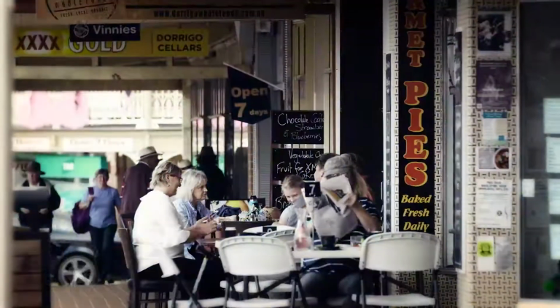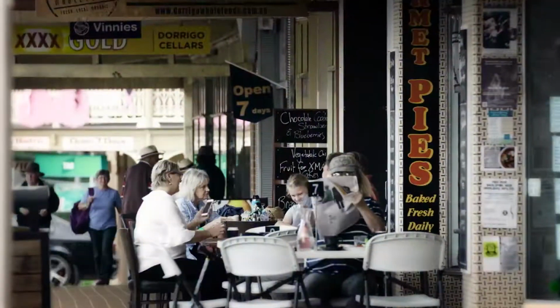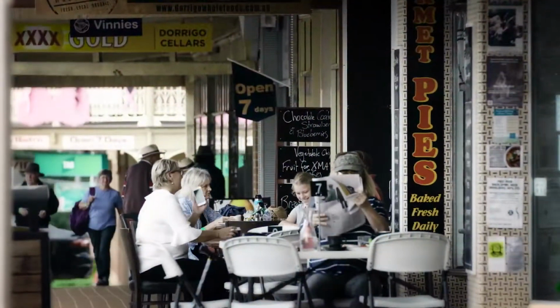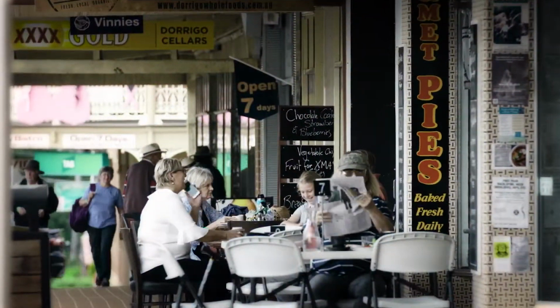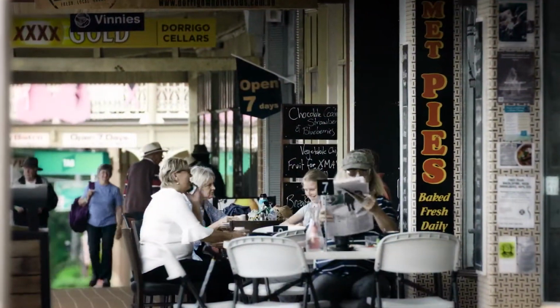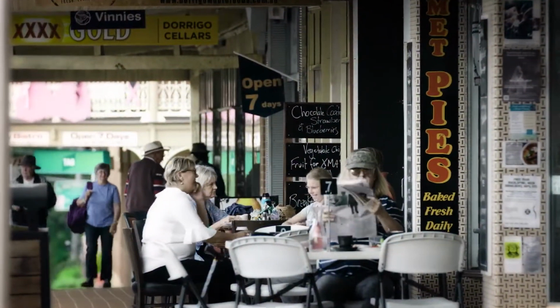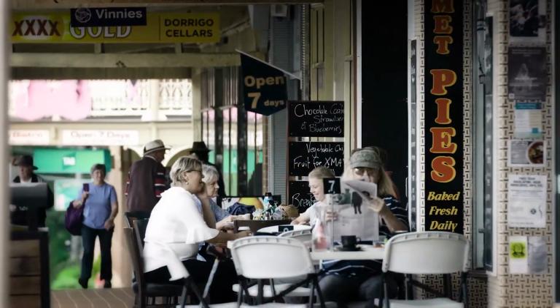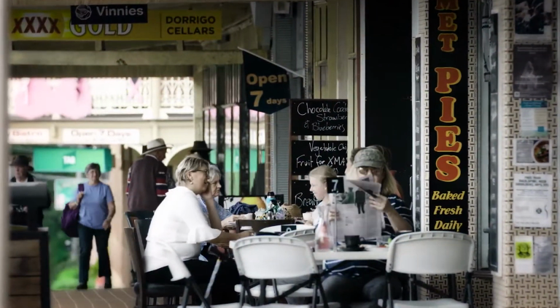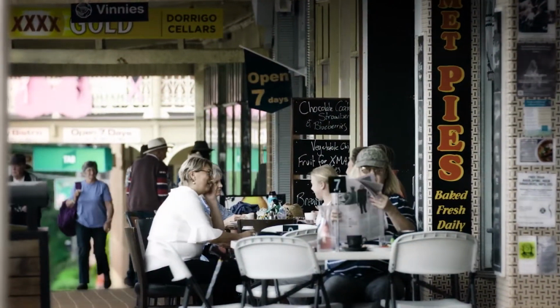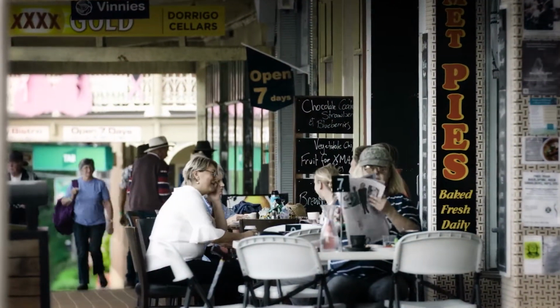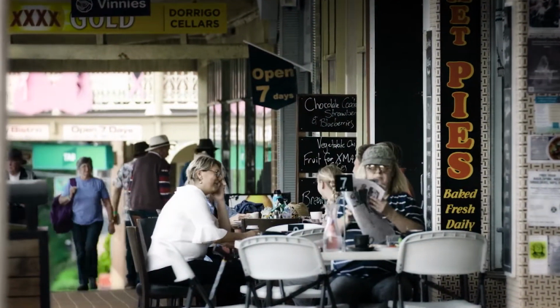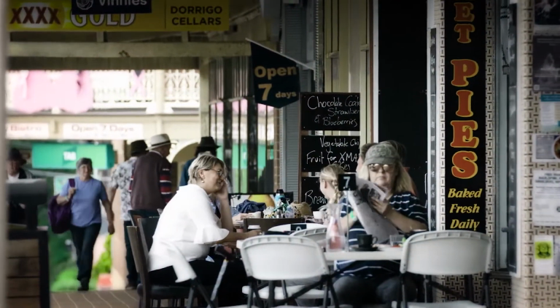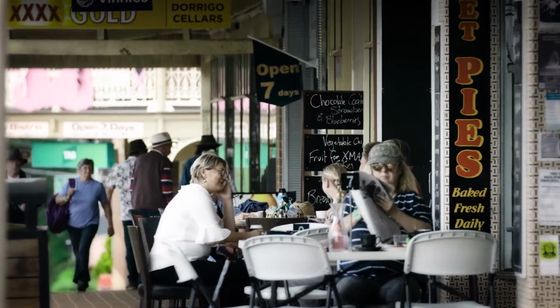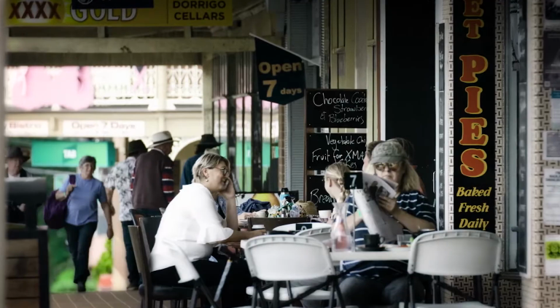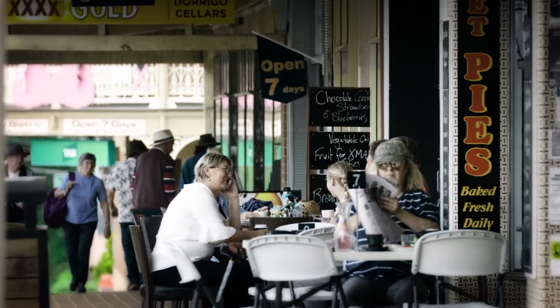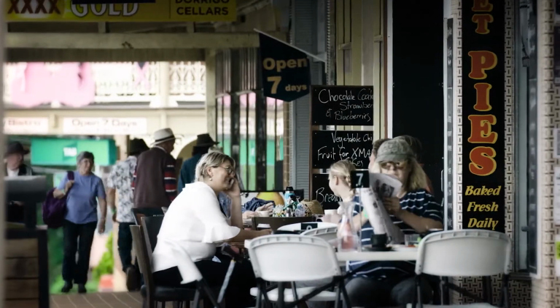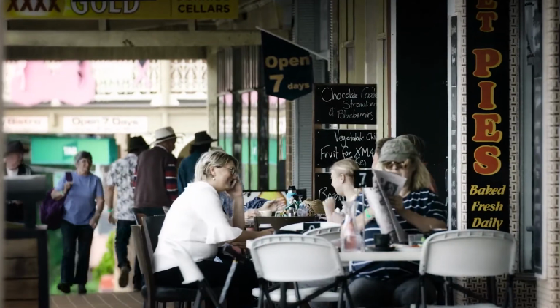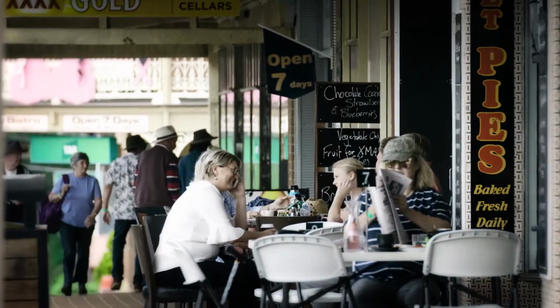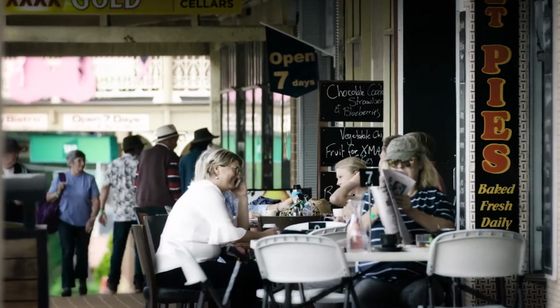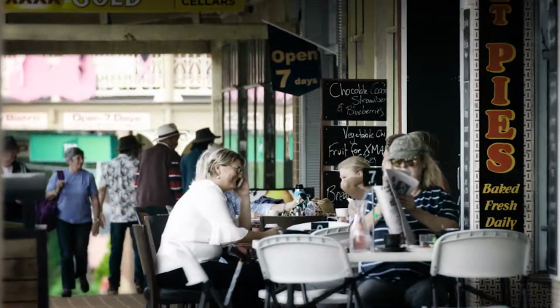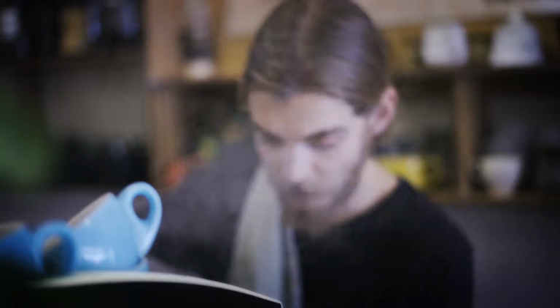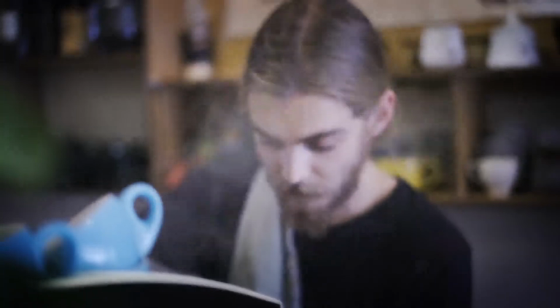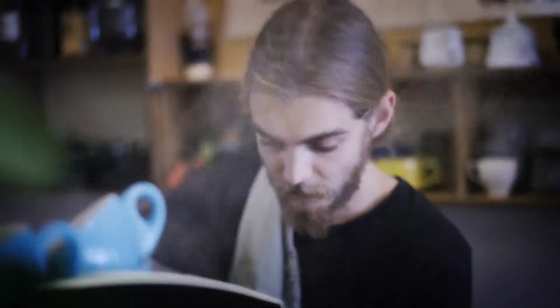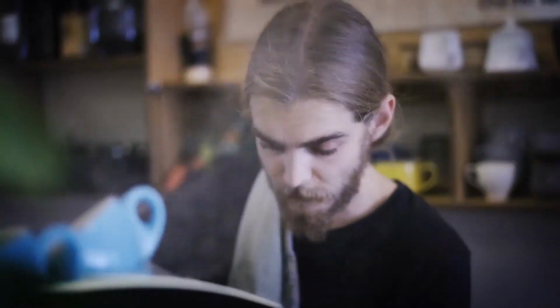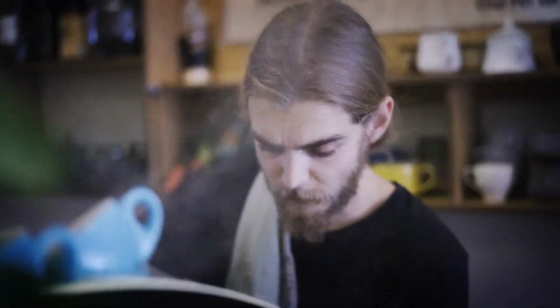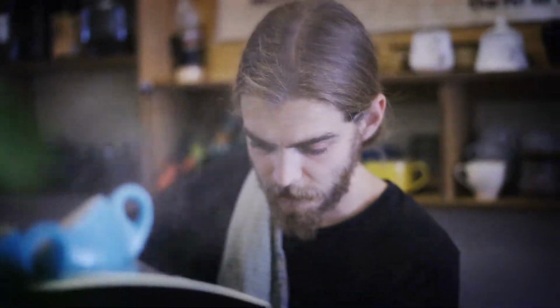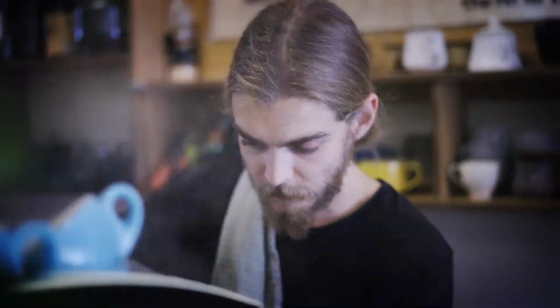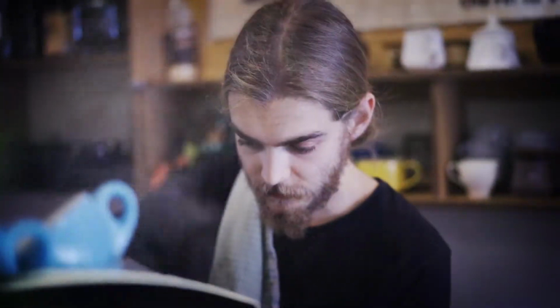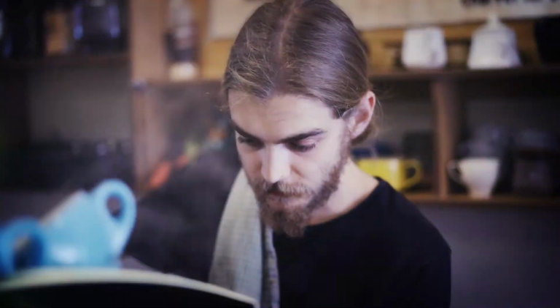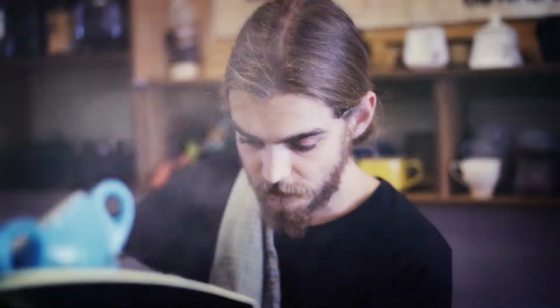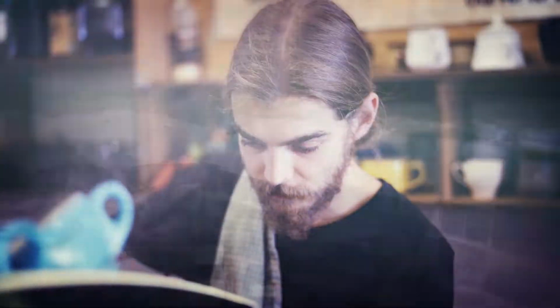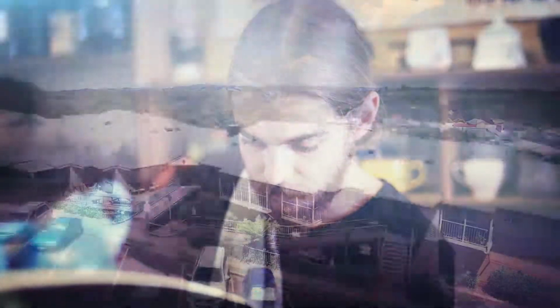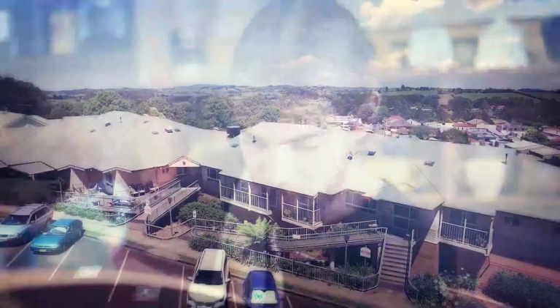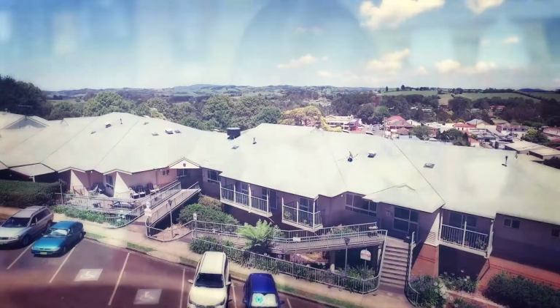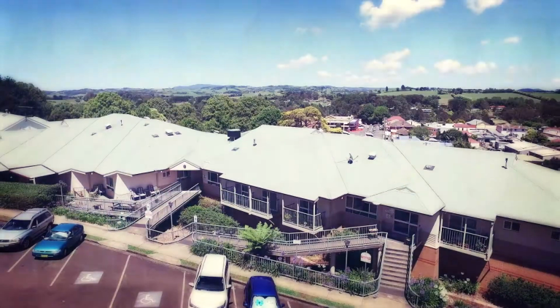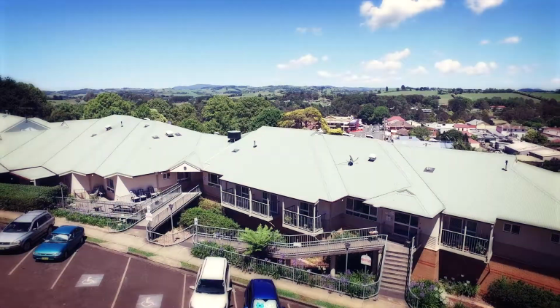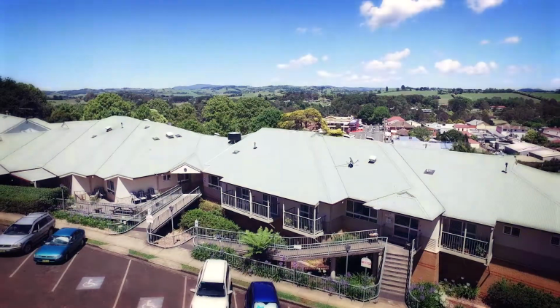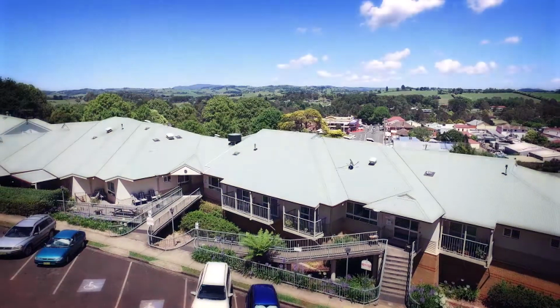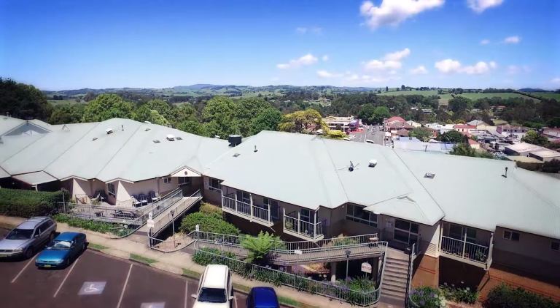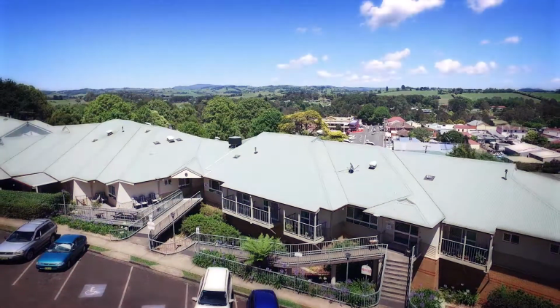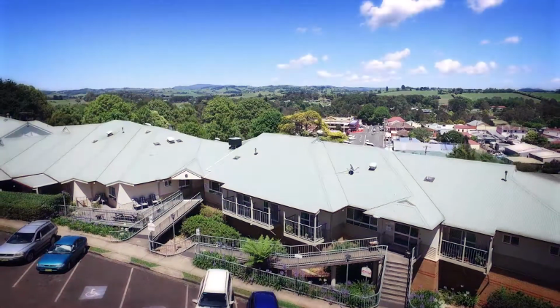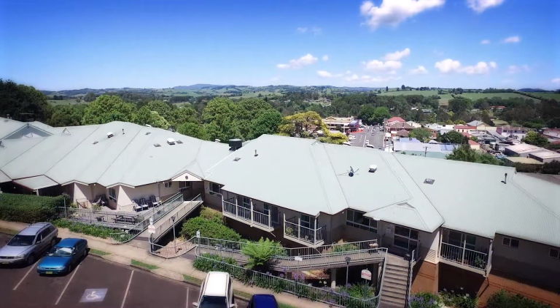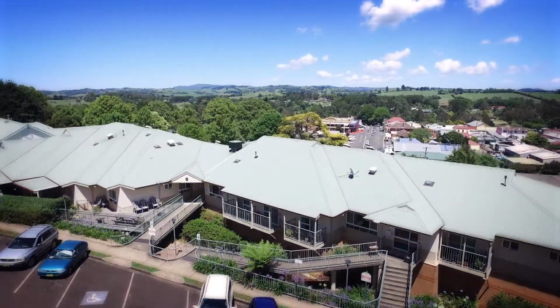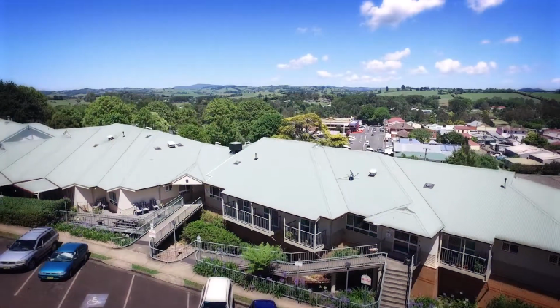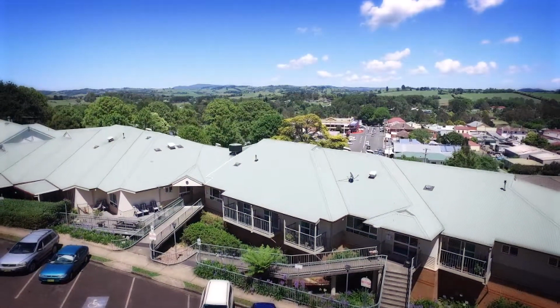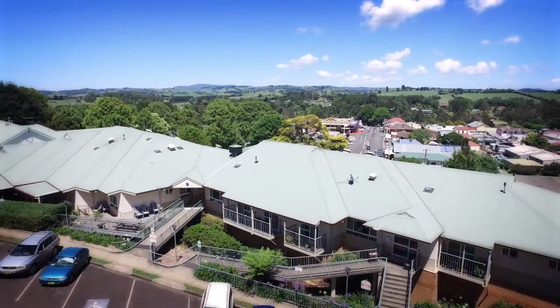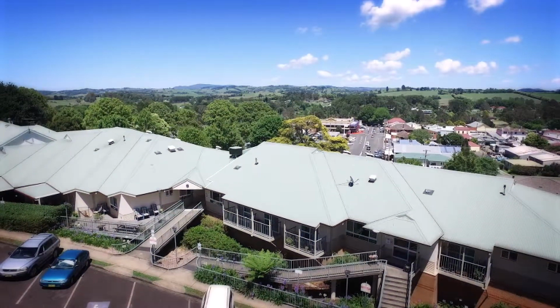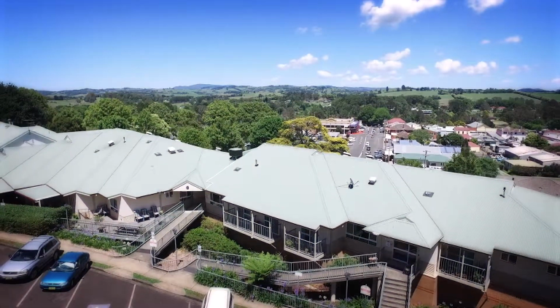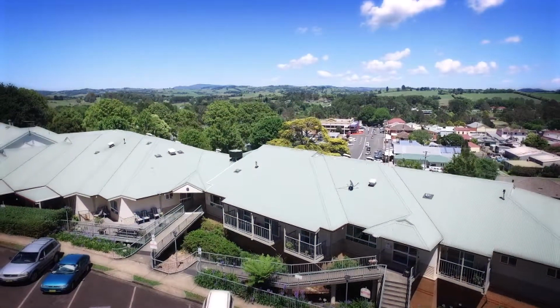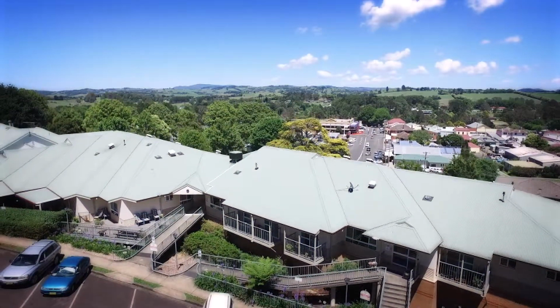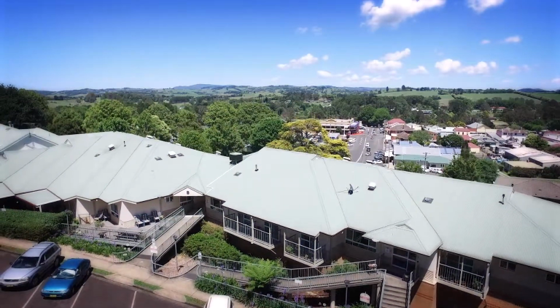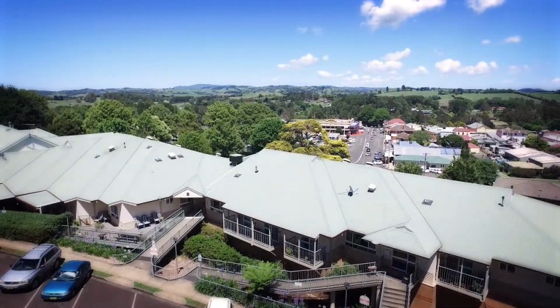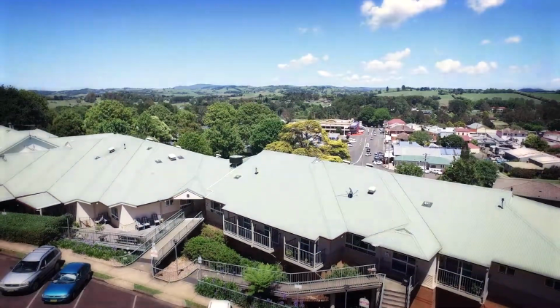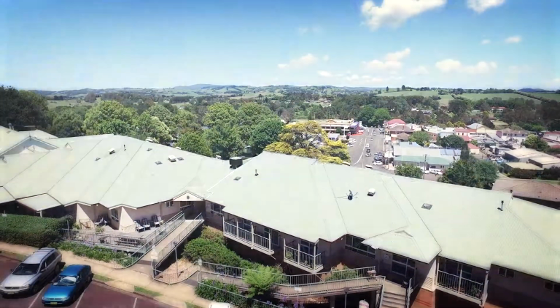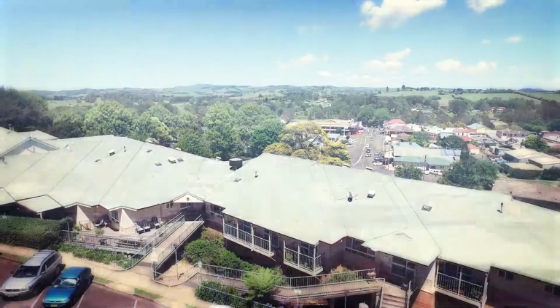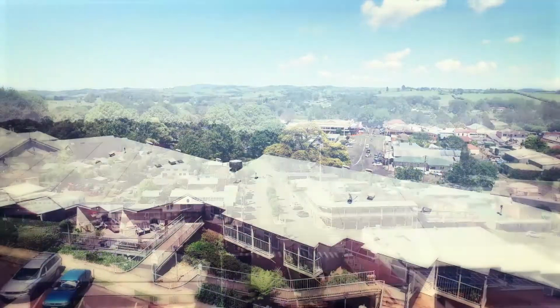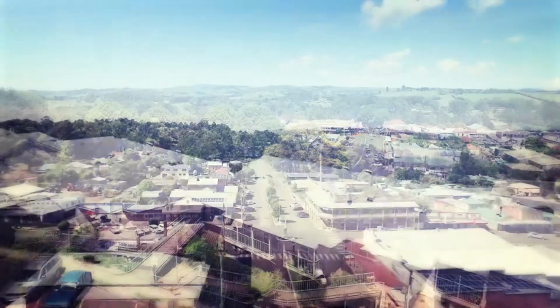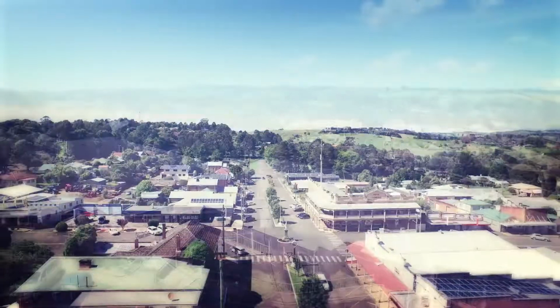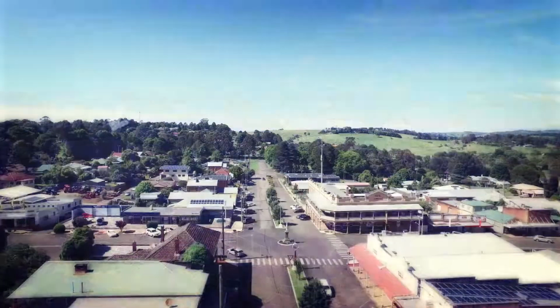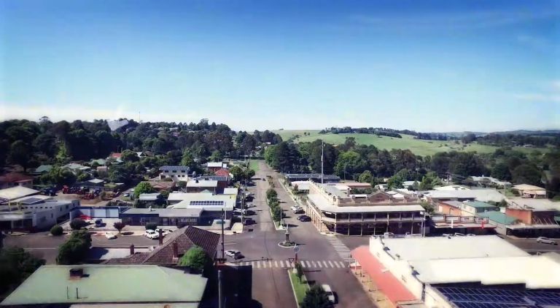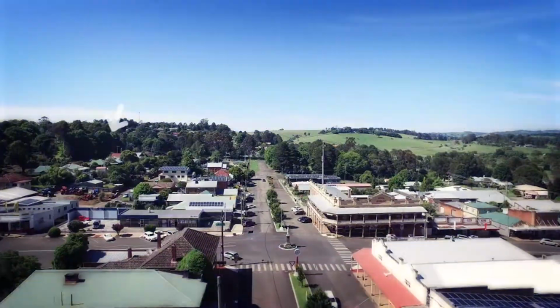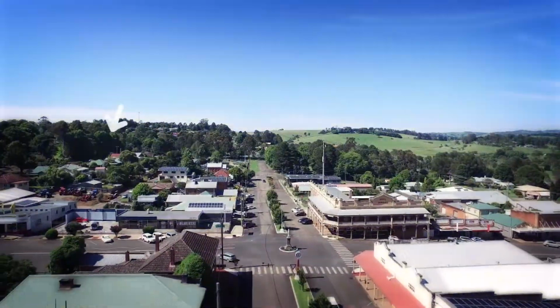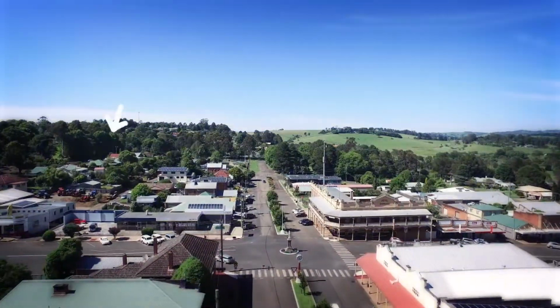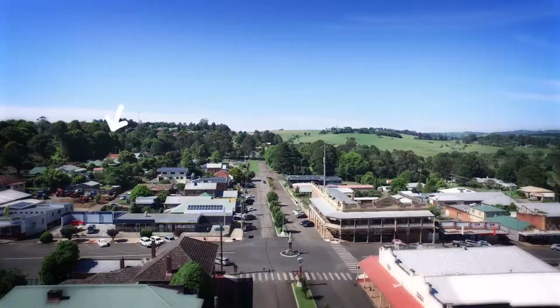Coffee shops, restaurants, the hospital and shopping is literally just around the corner.